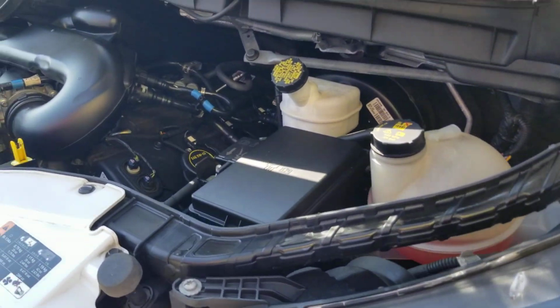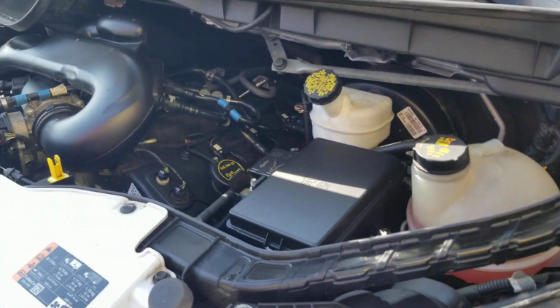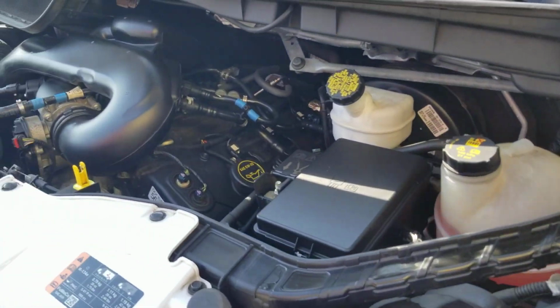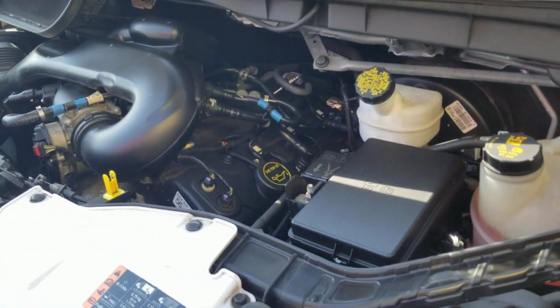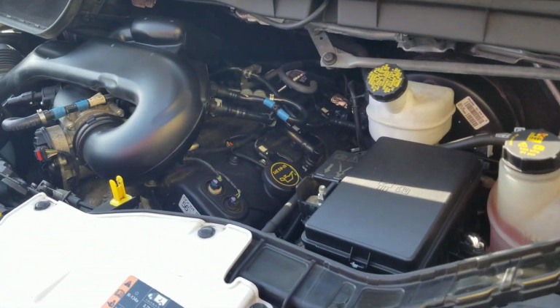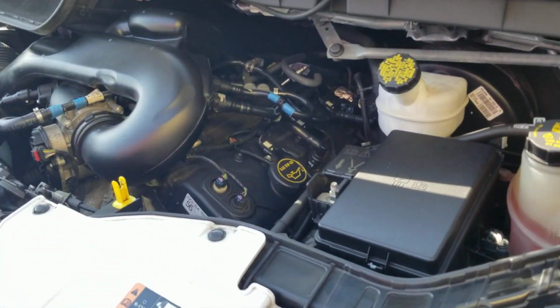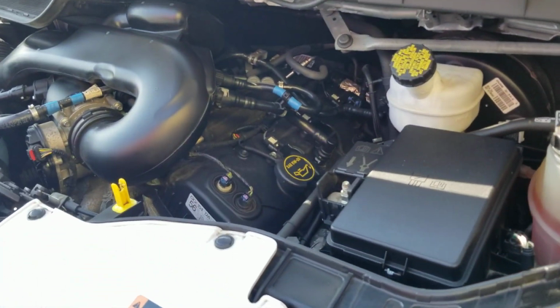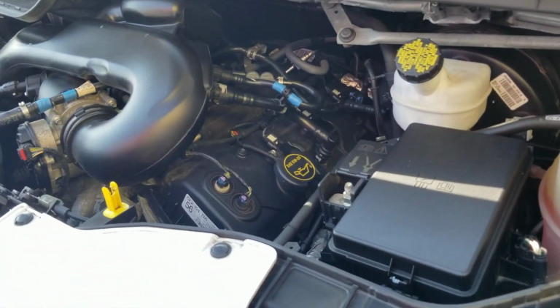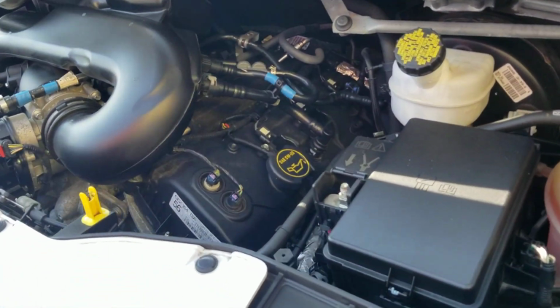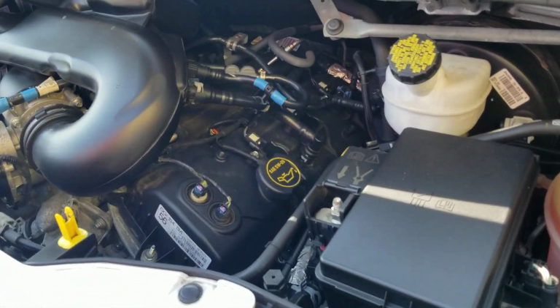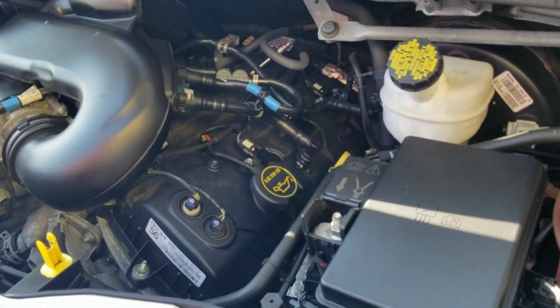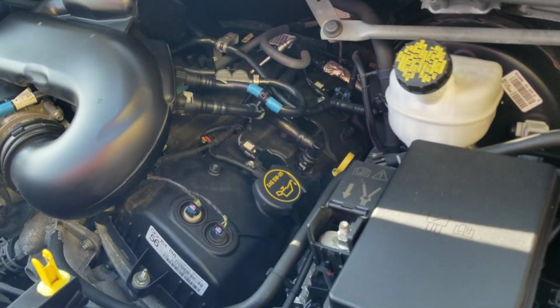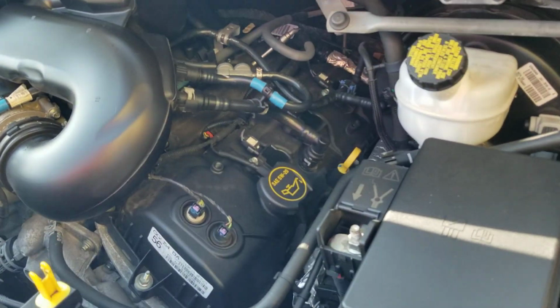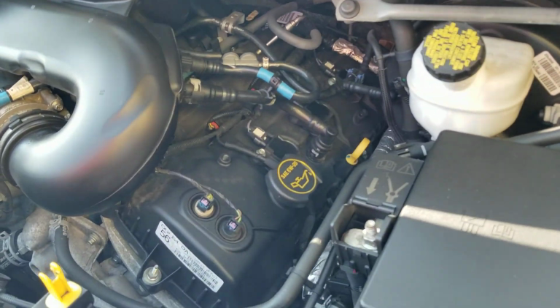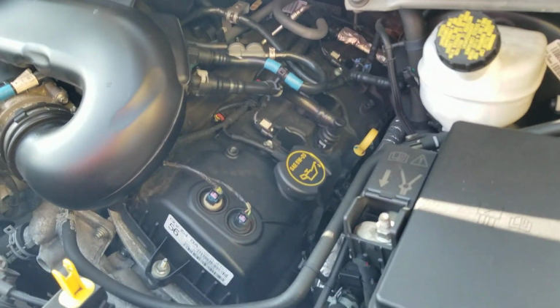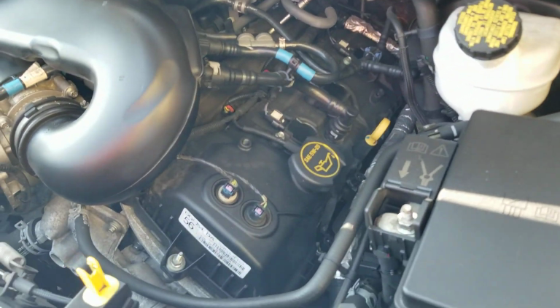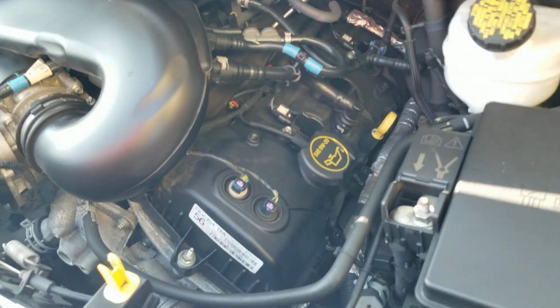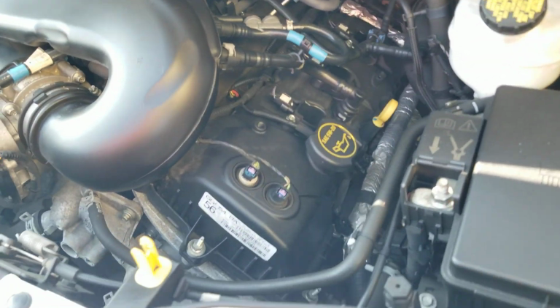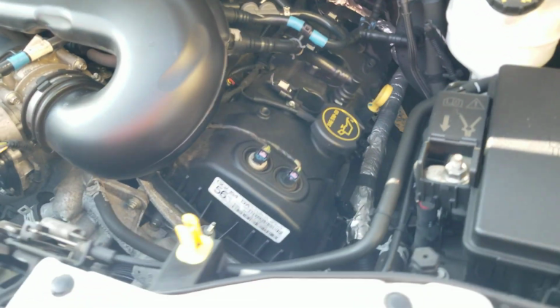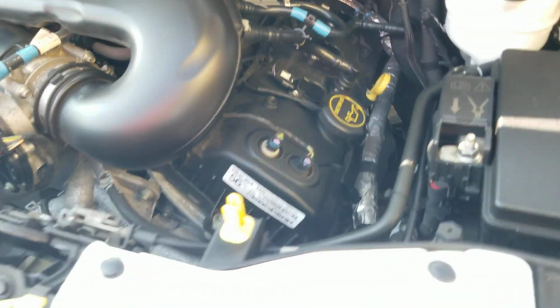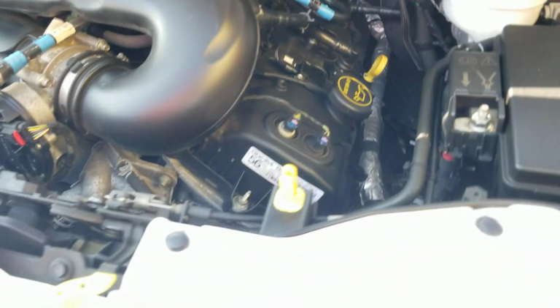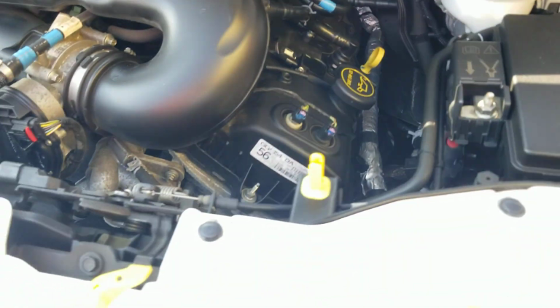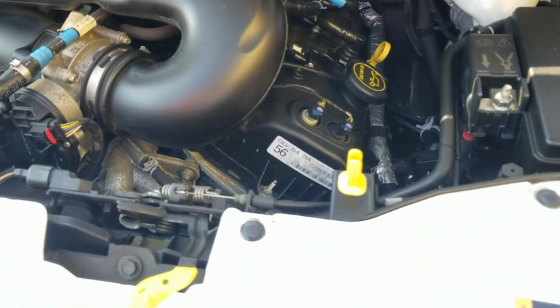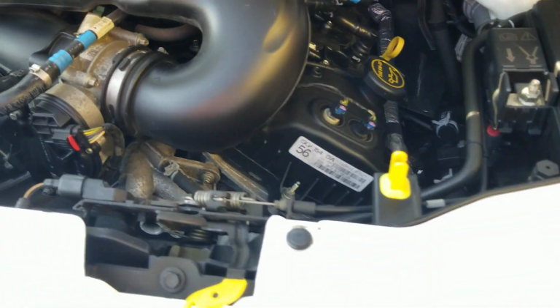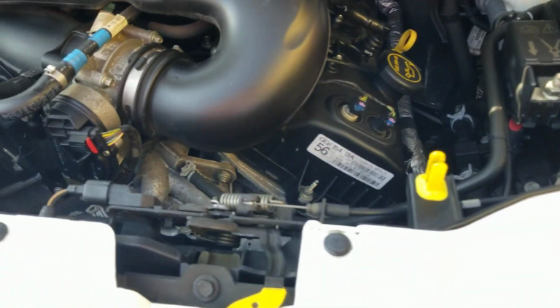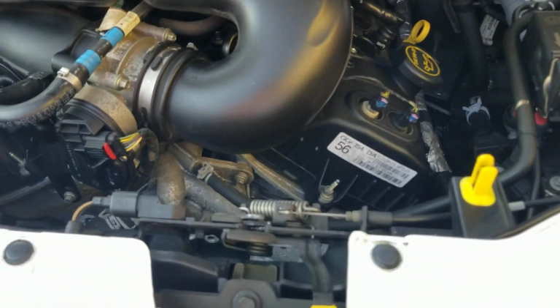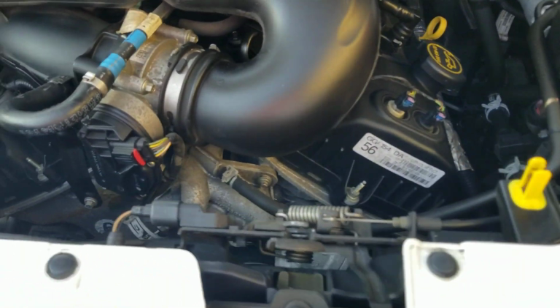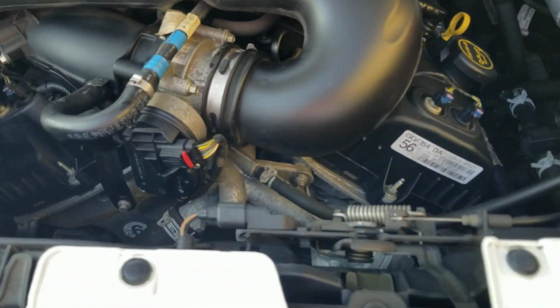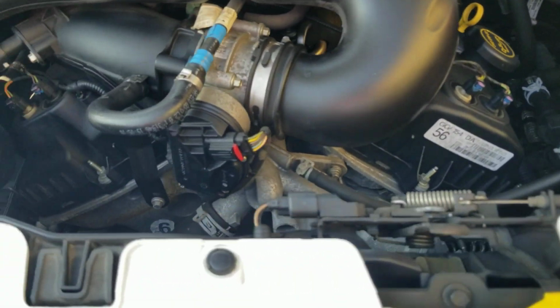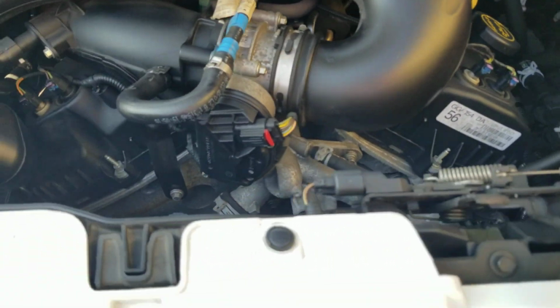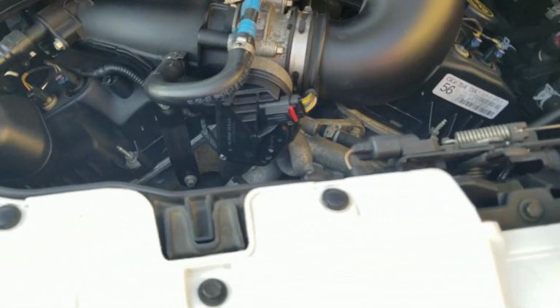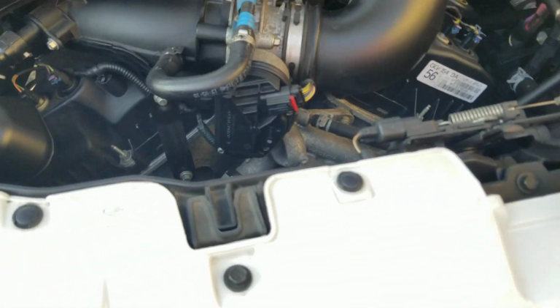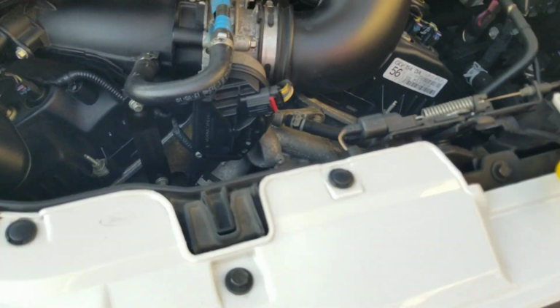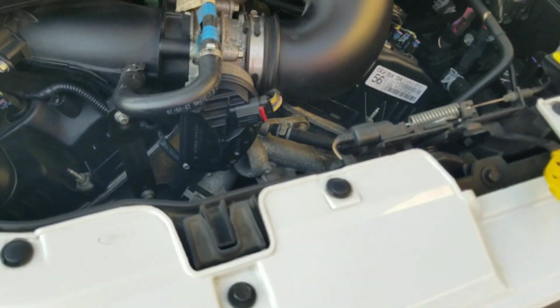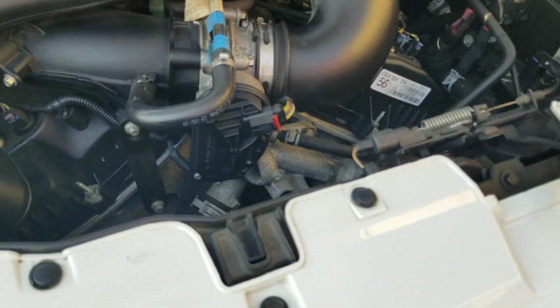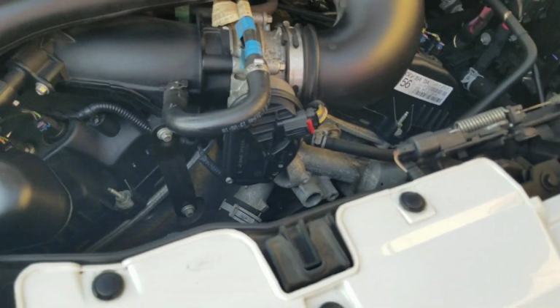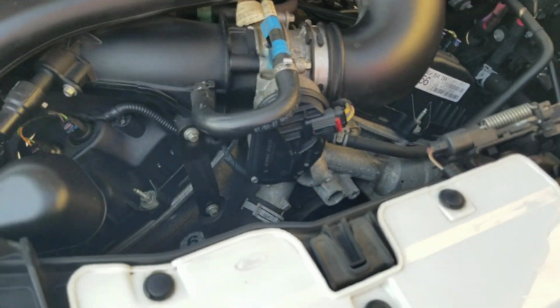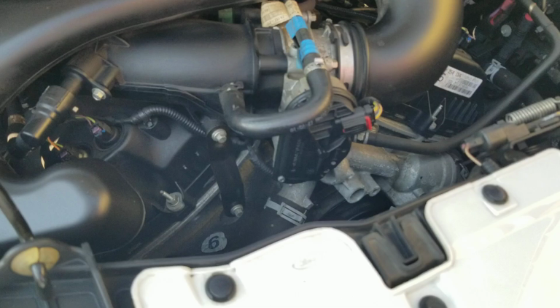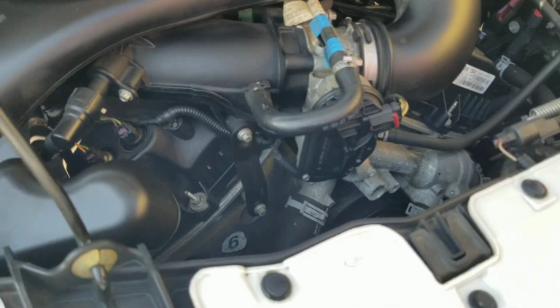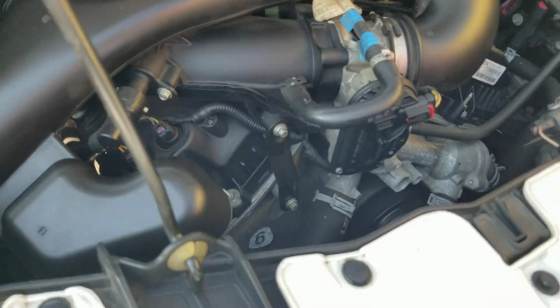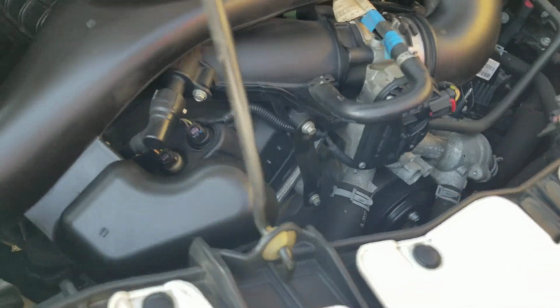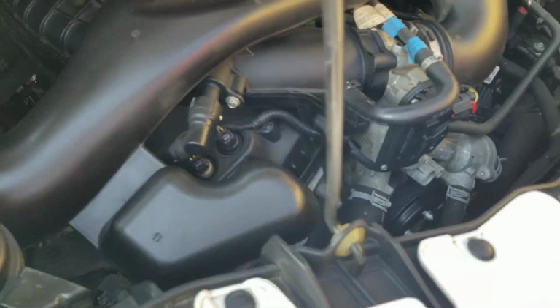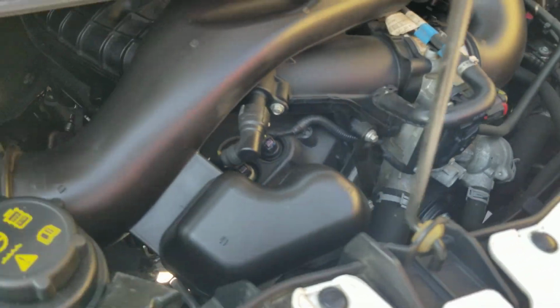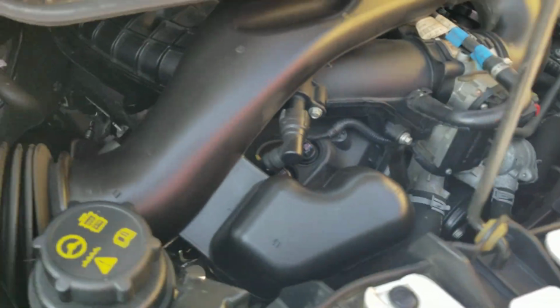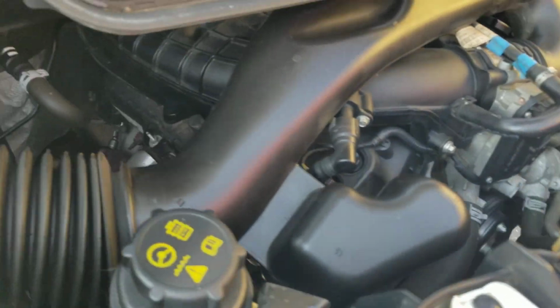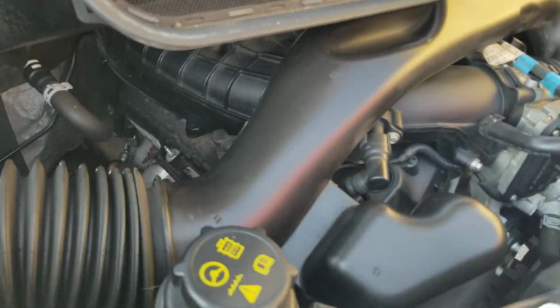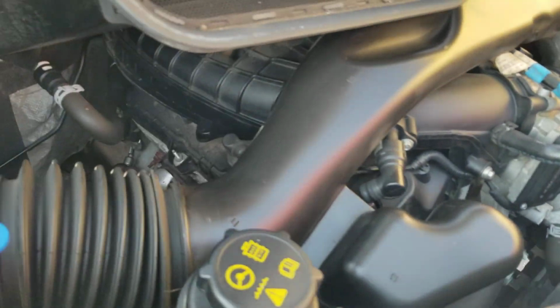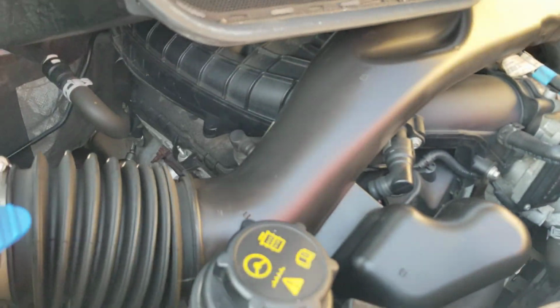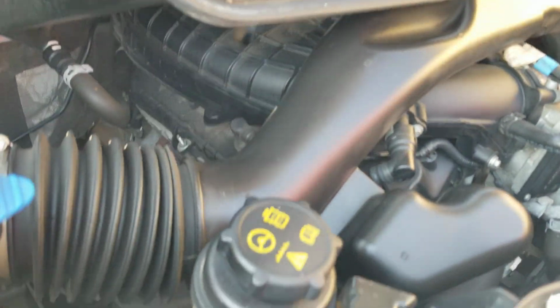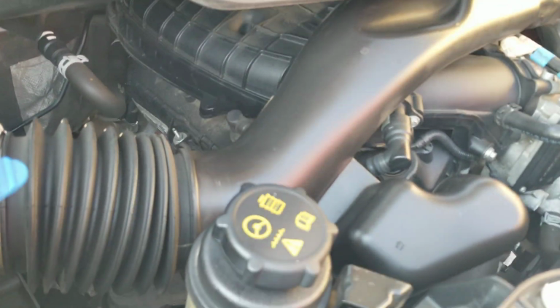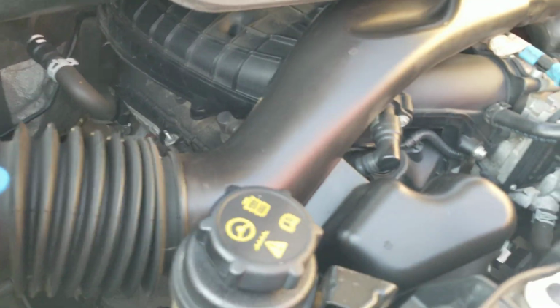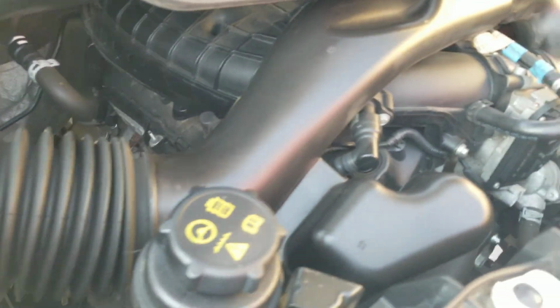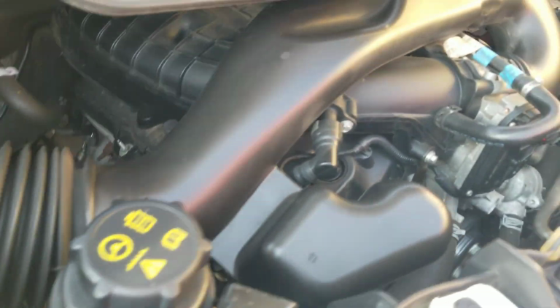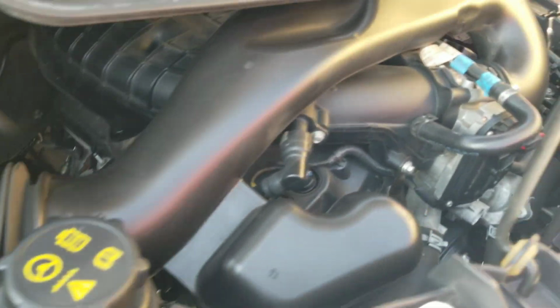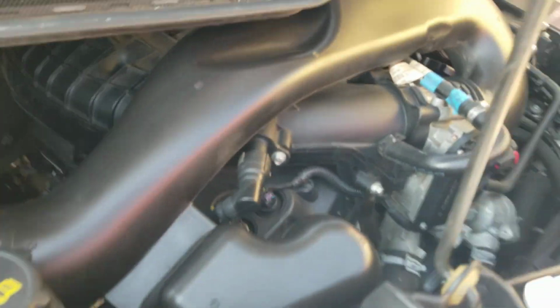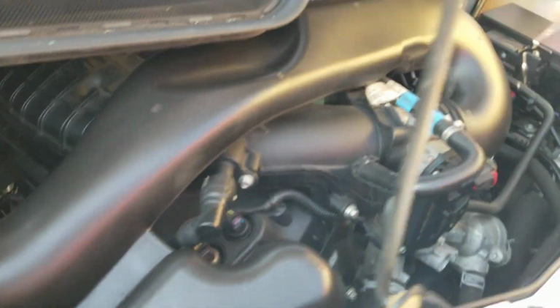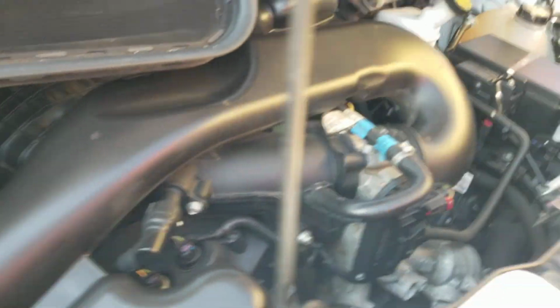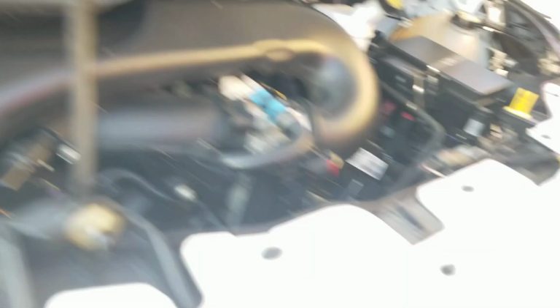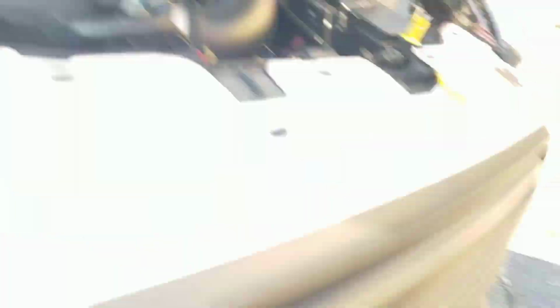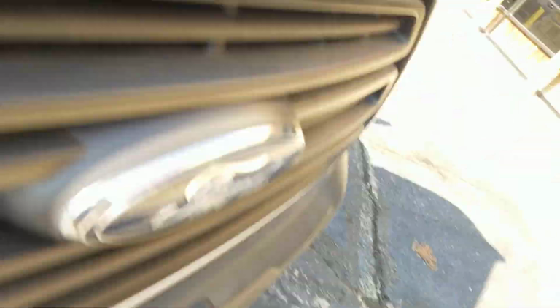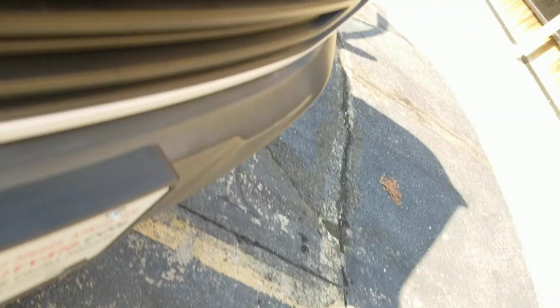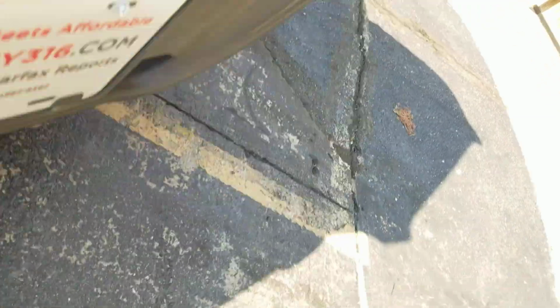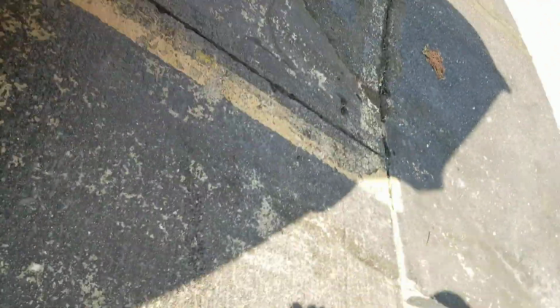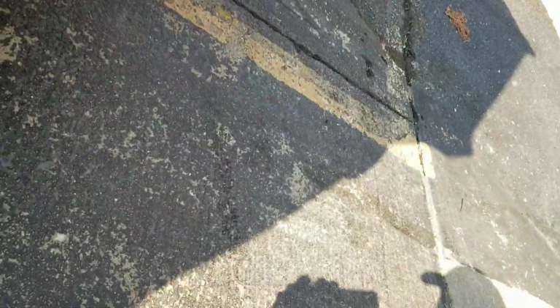Underneath the hood we've got the V6 engine — it idles smoothly, no signs of any damage, no signs of any leaks, and it purrs like a kitten.